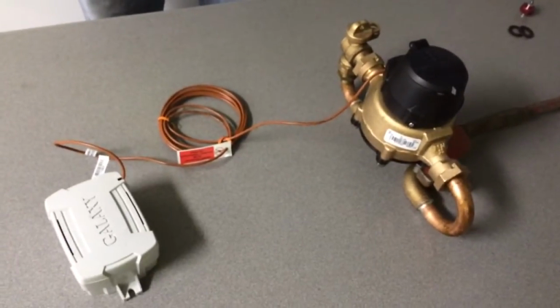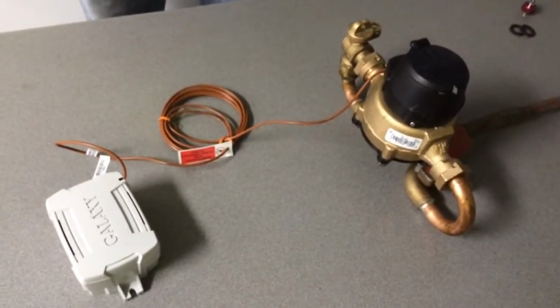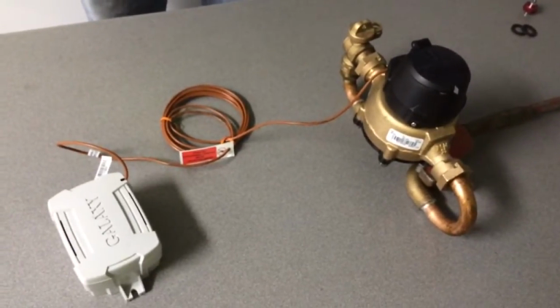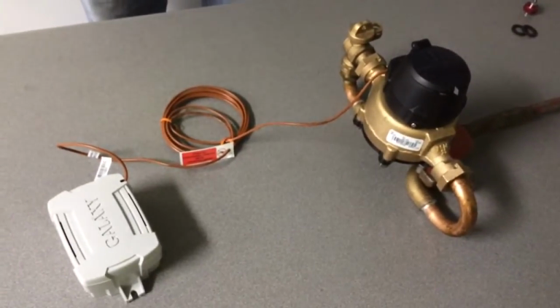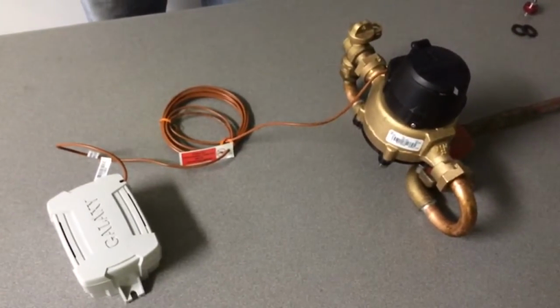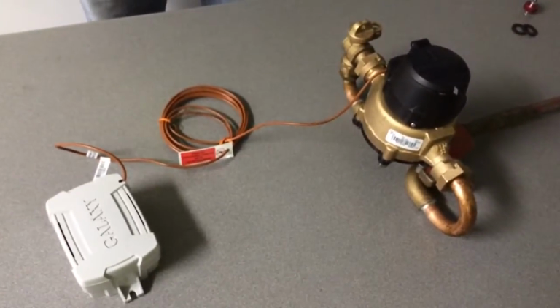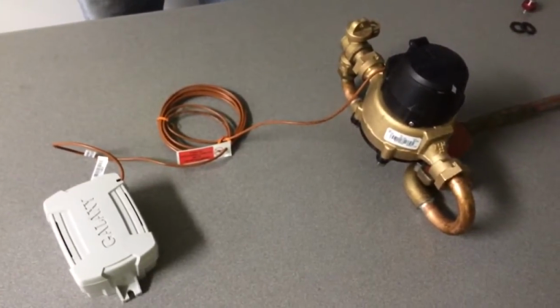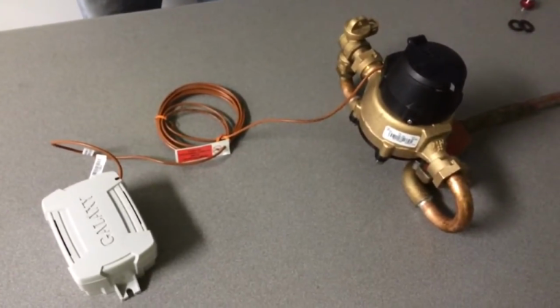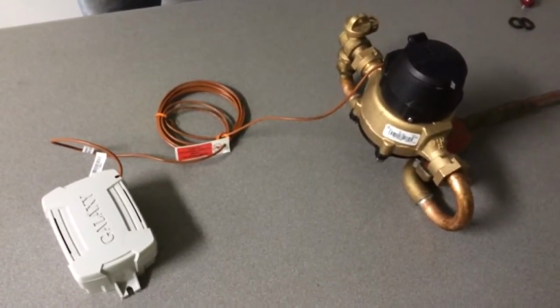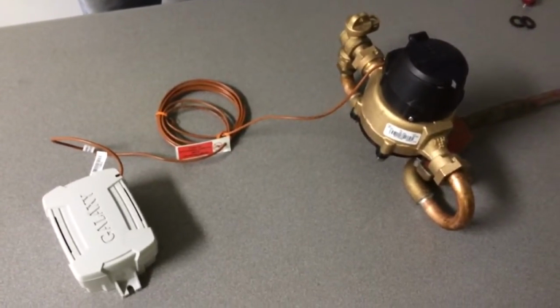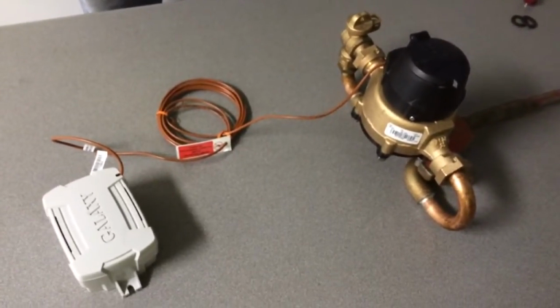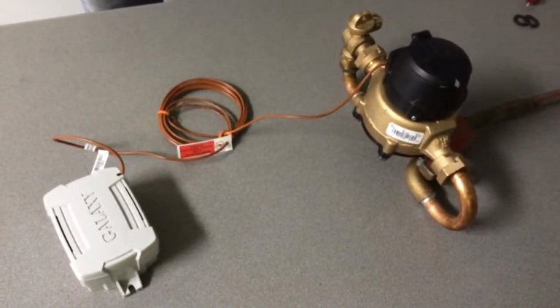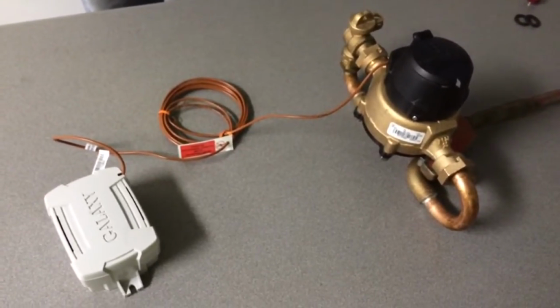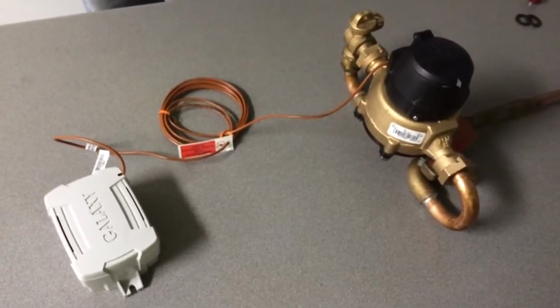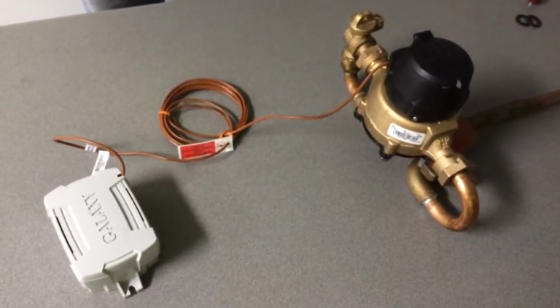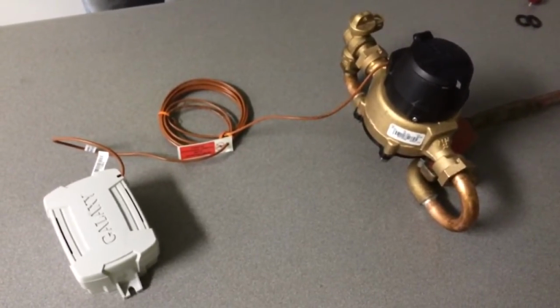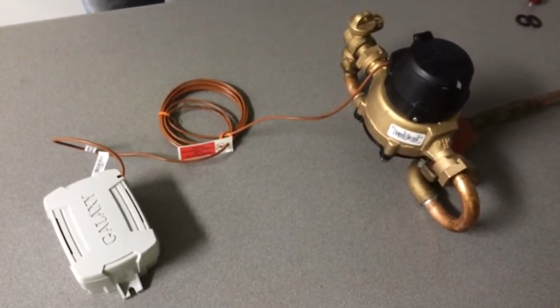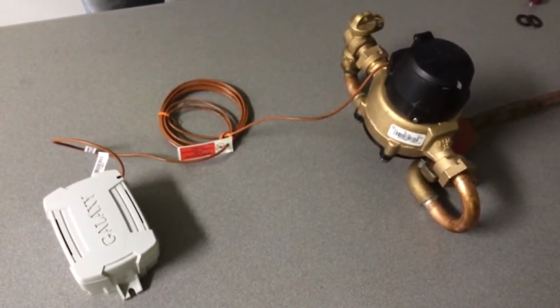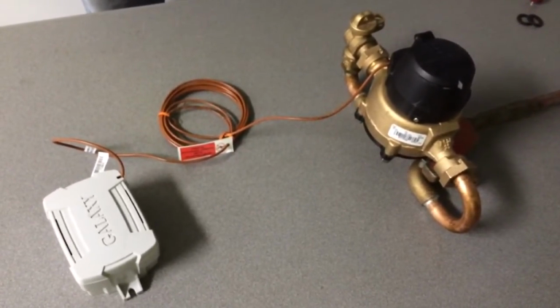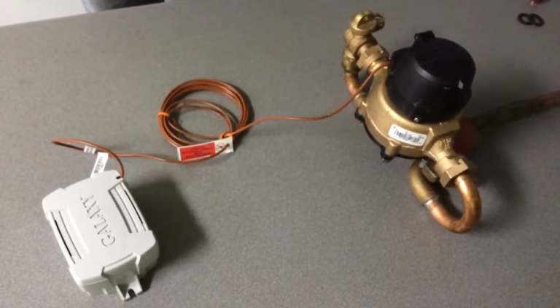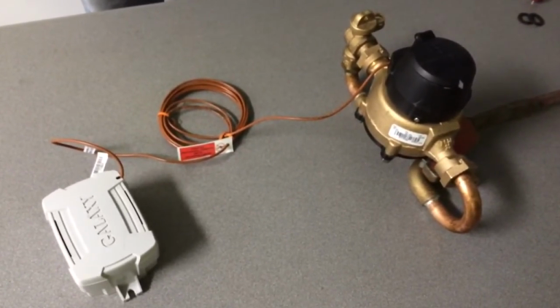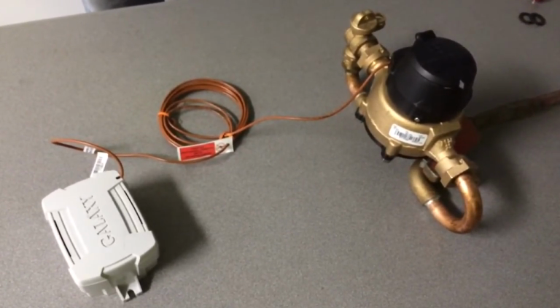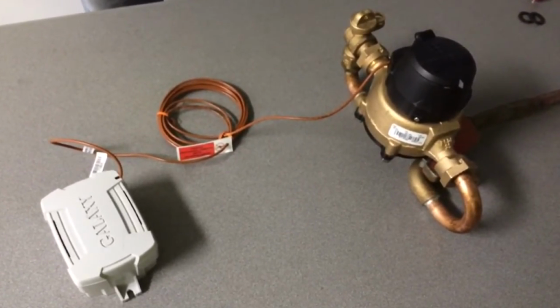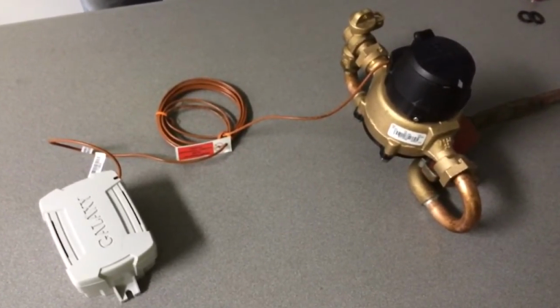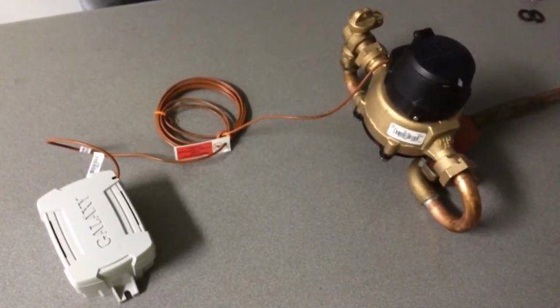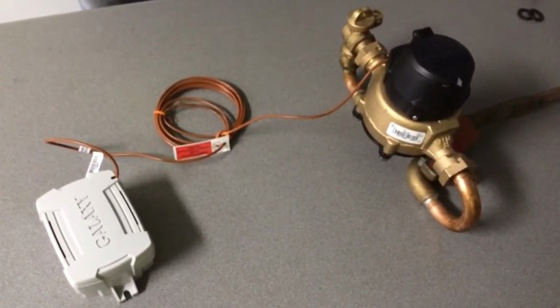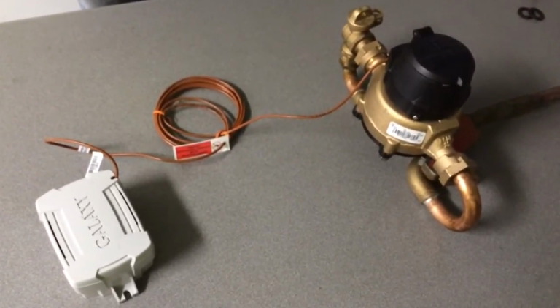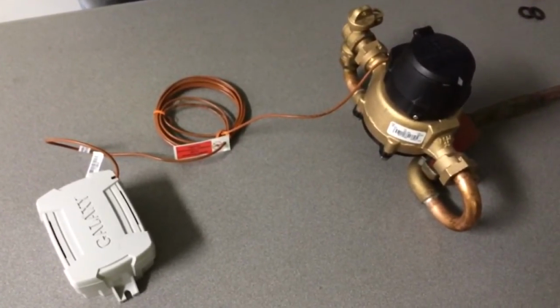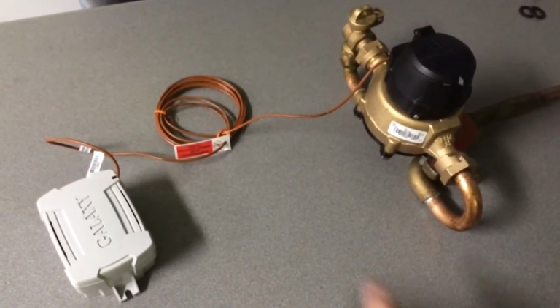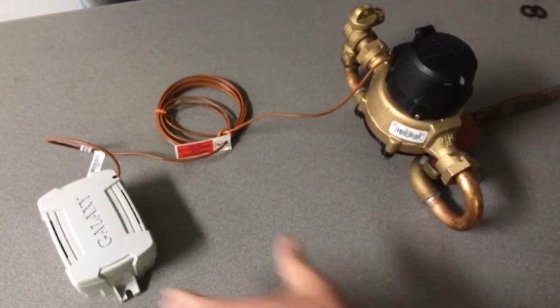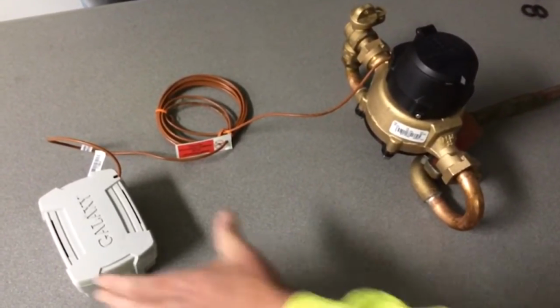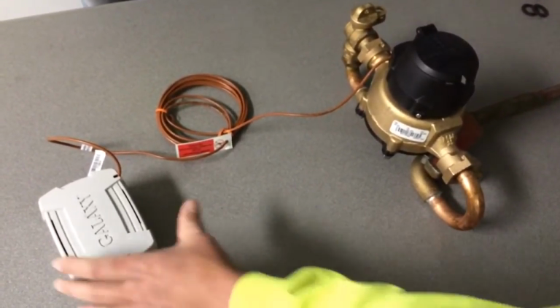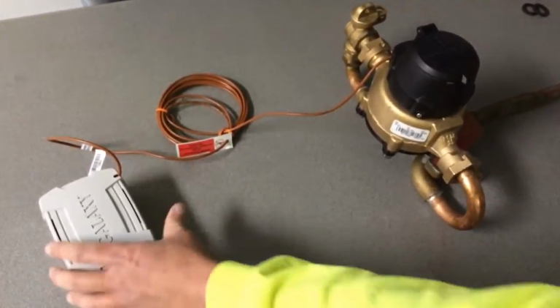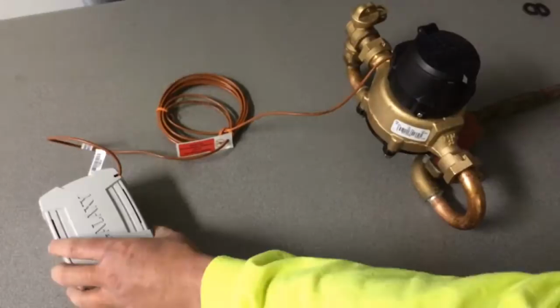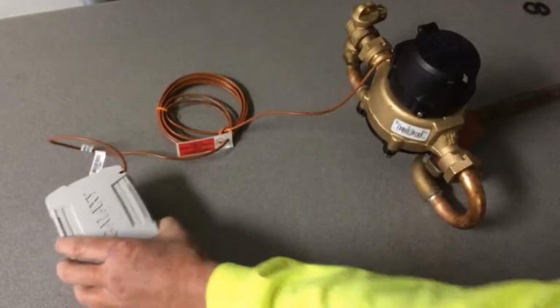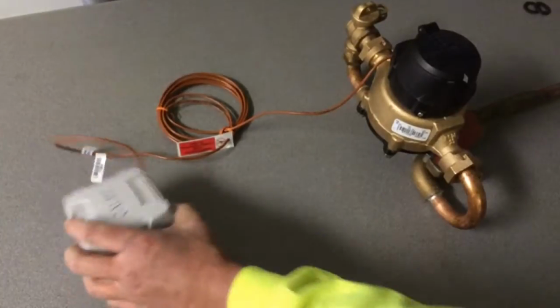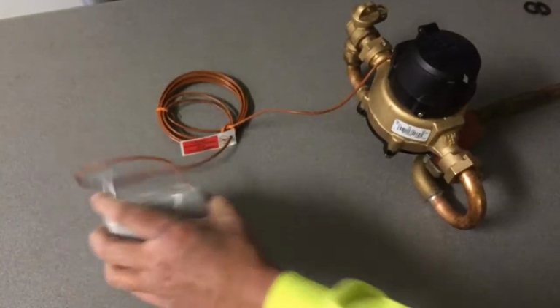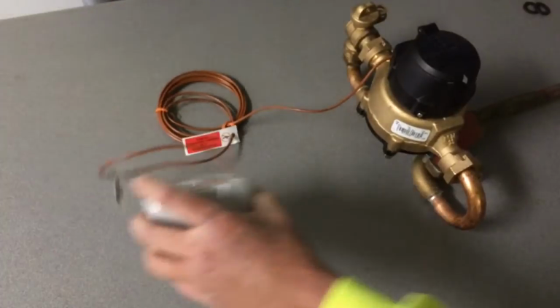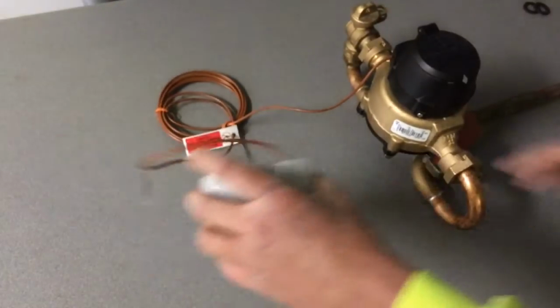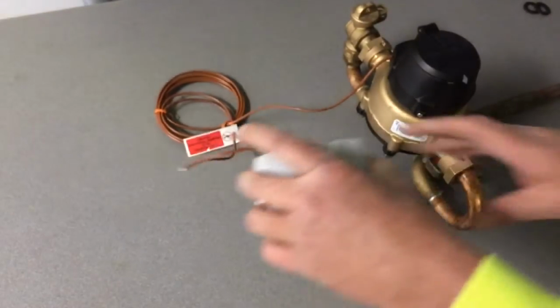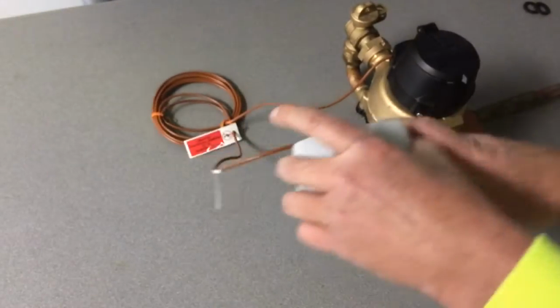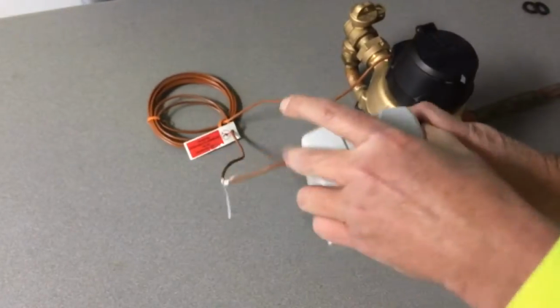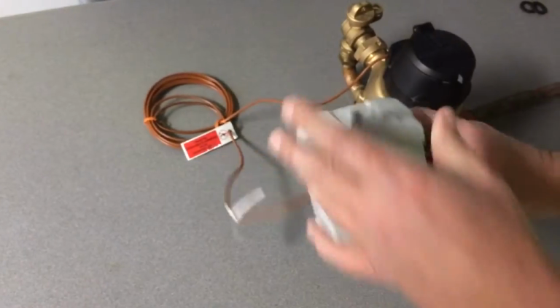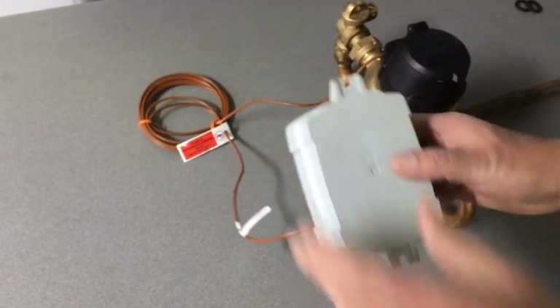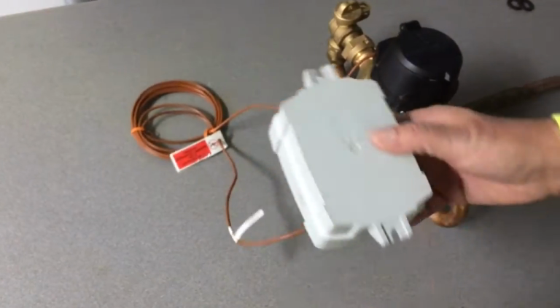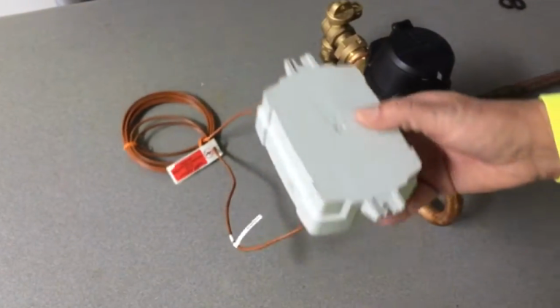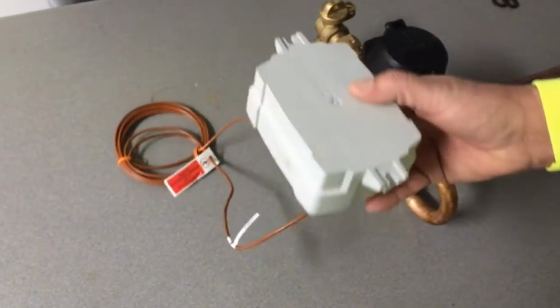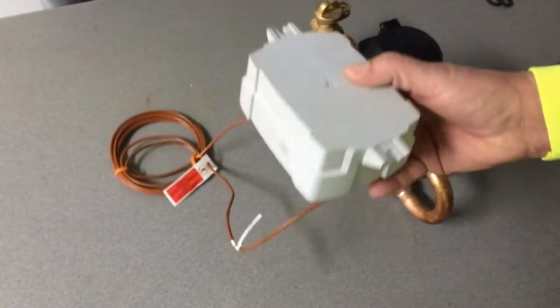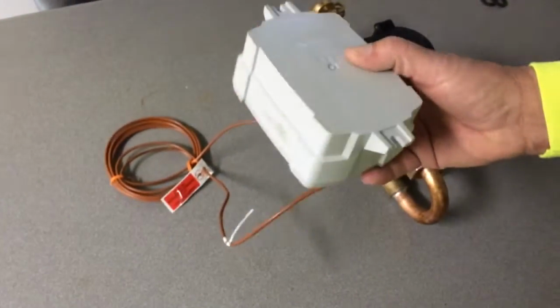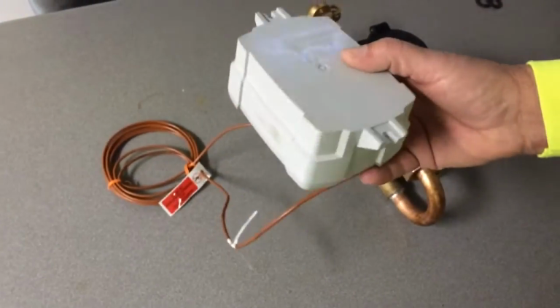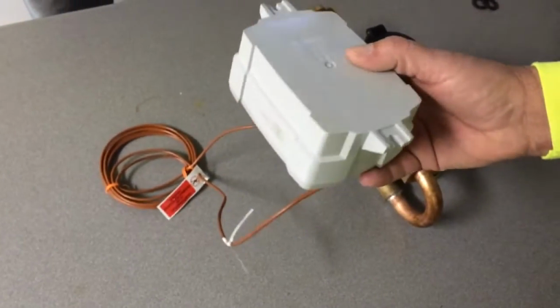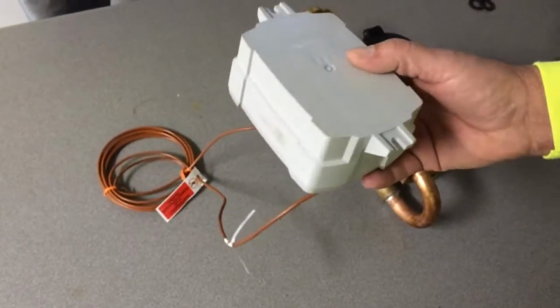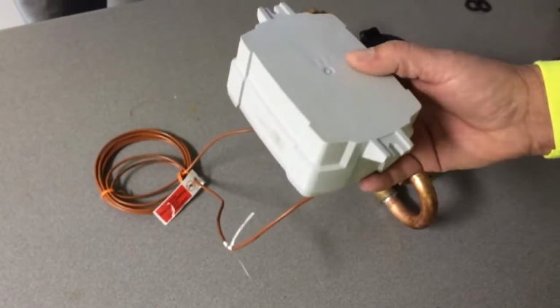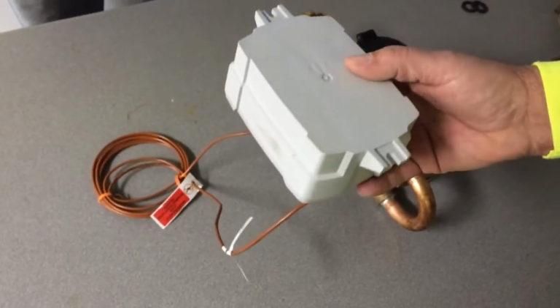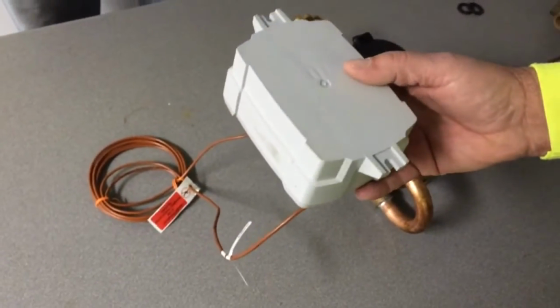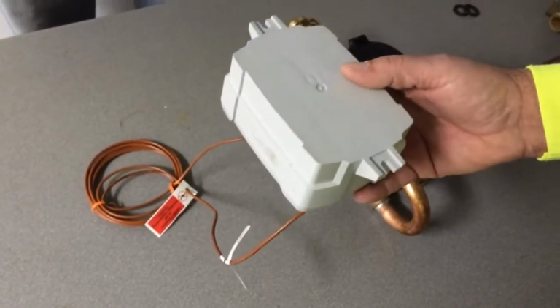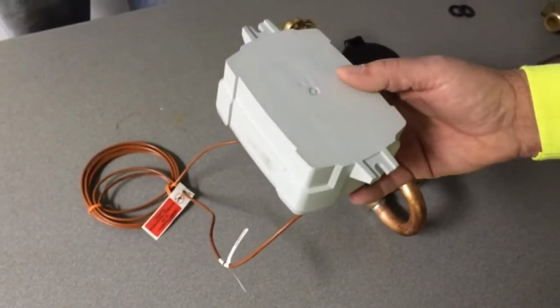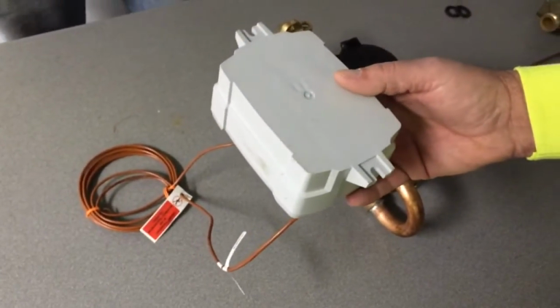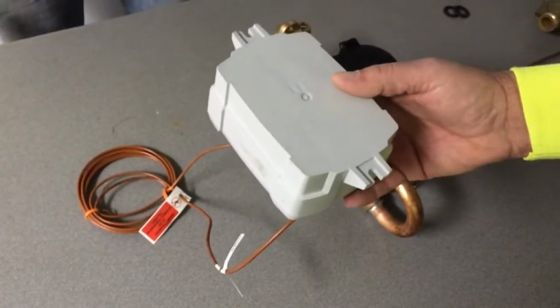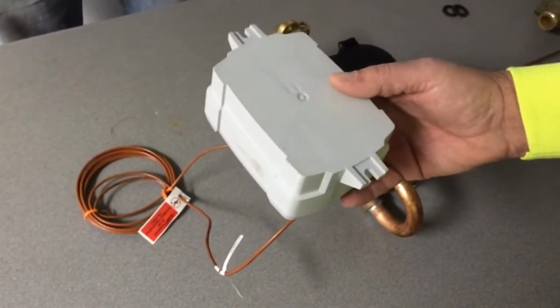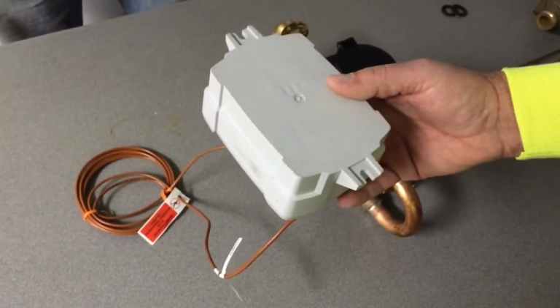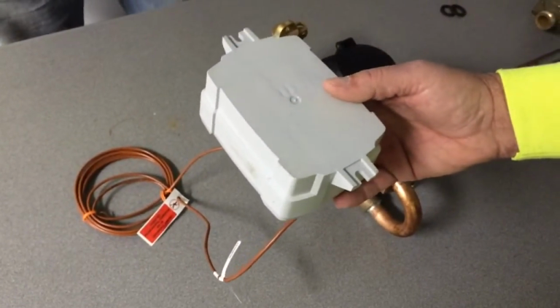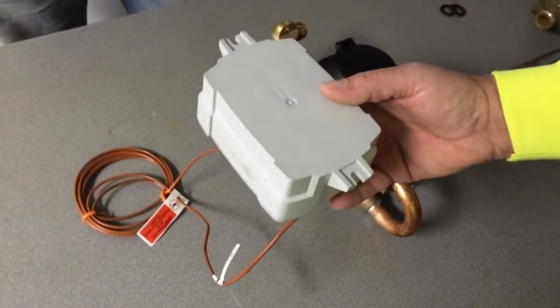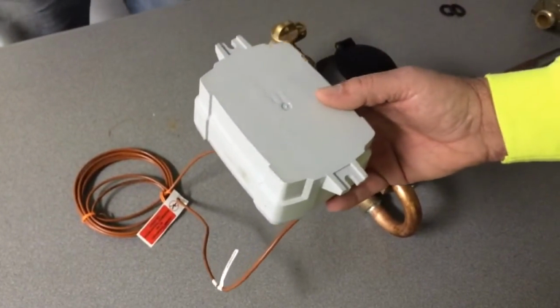There's no splicing, no wiring. Then we just mount that transponder to a plastic lid.